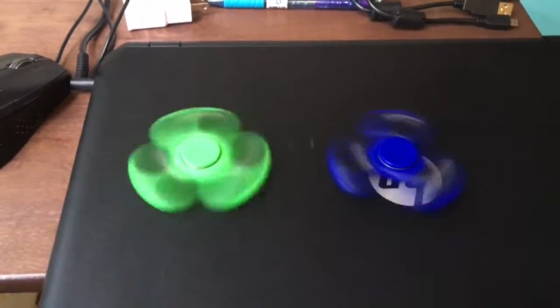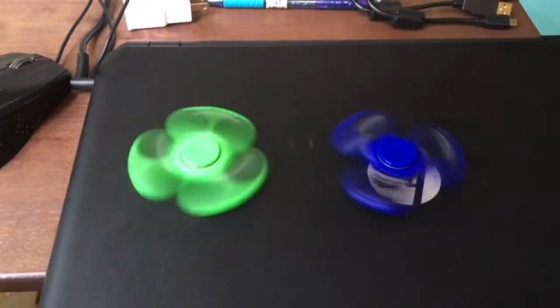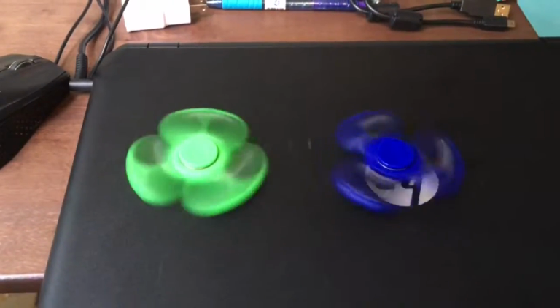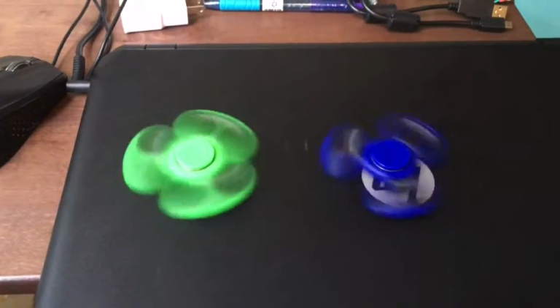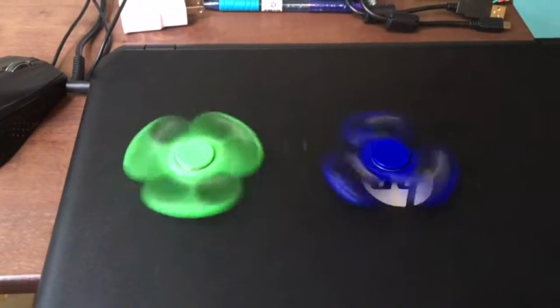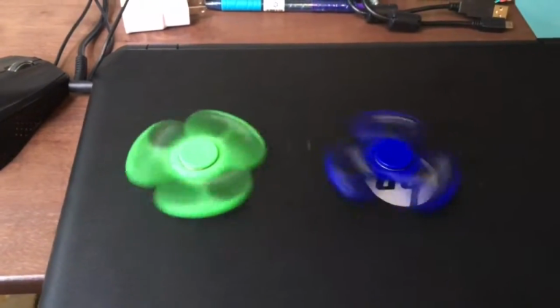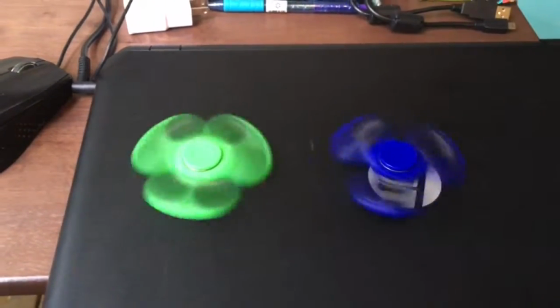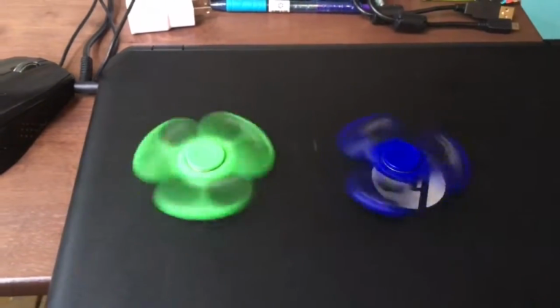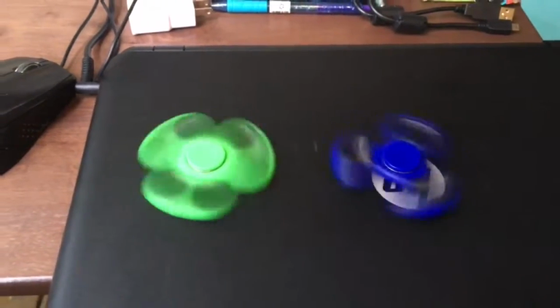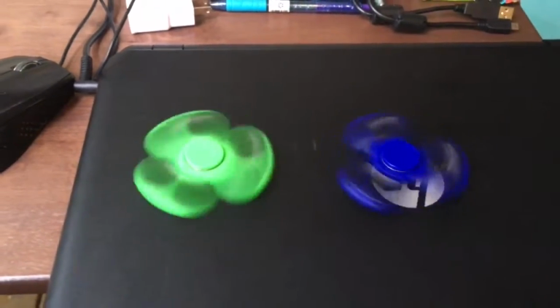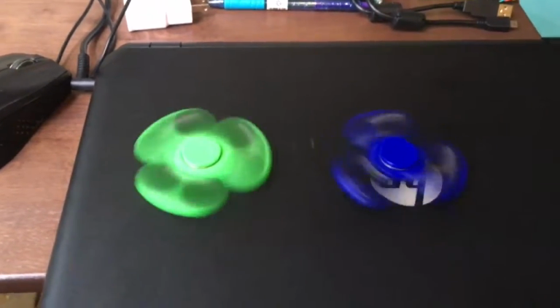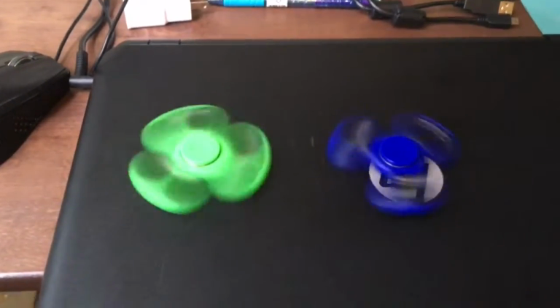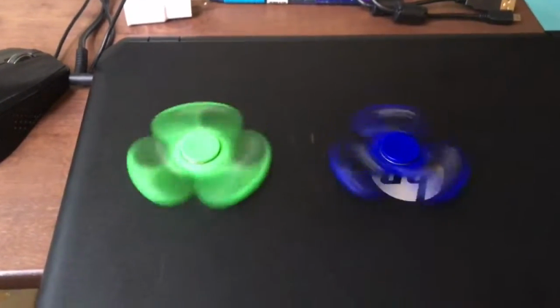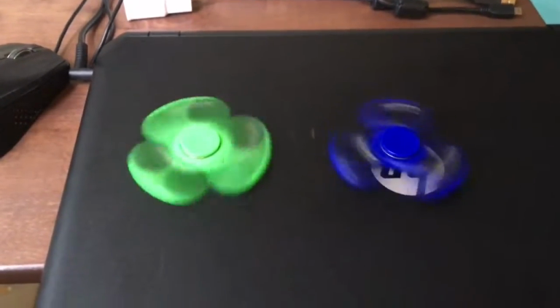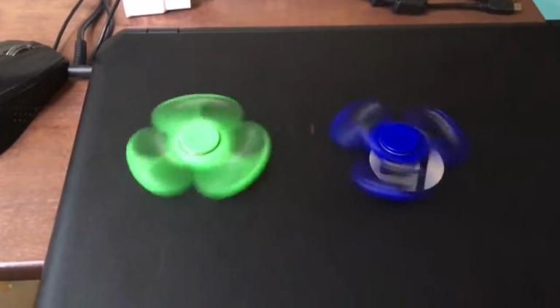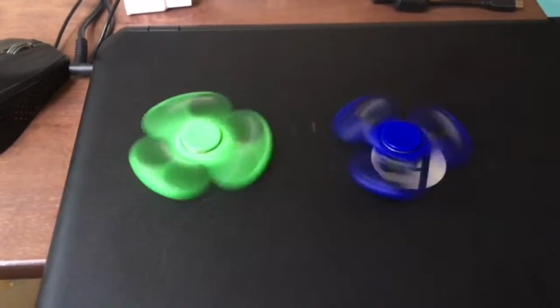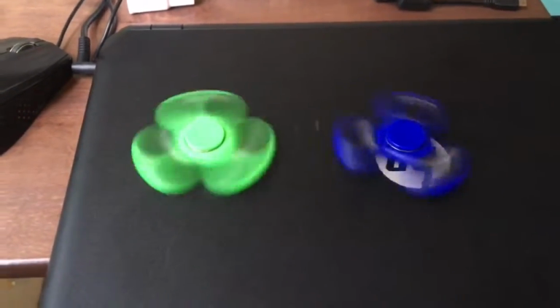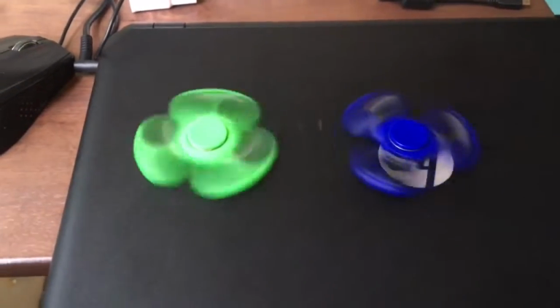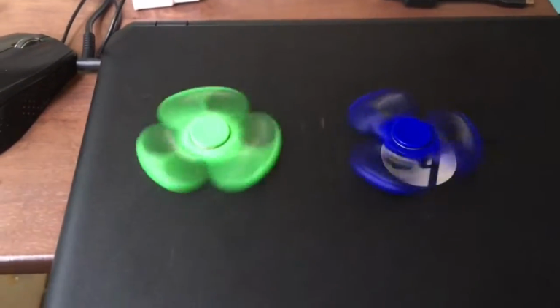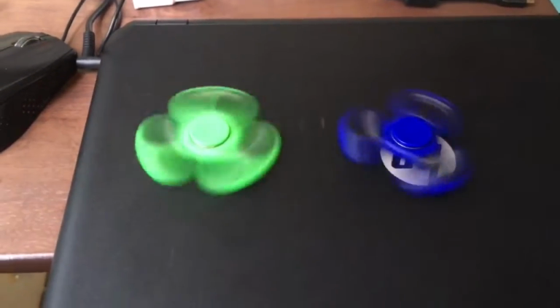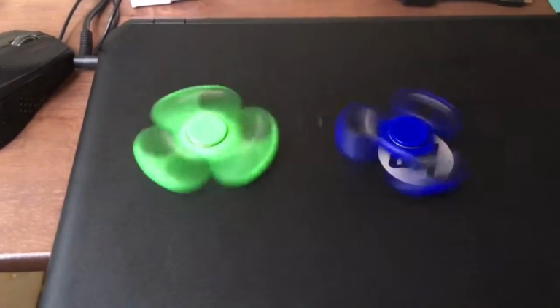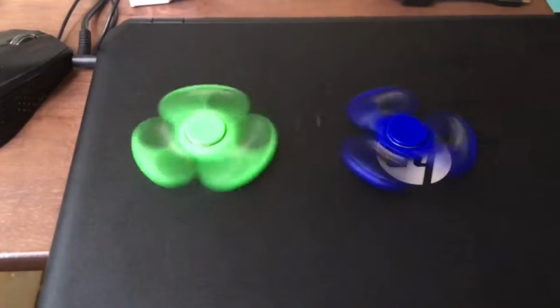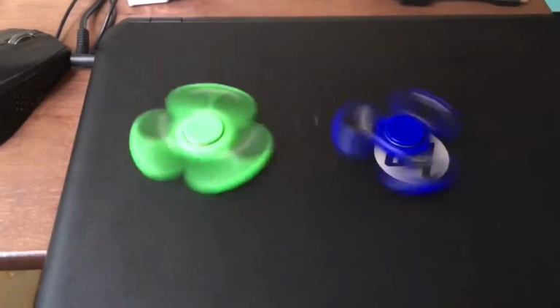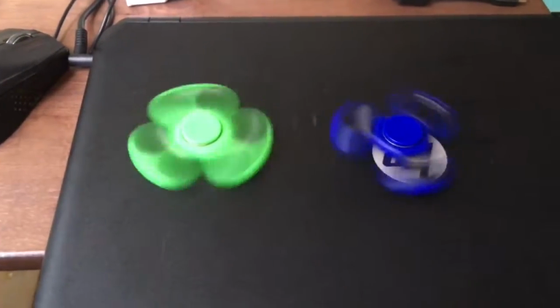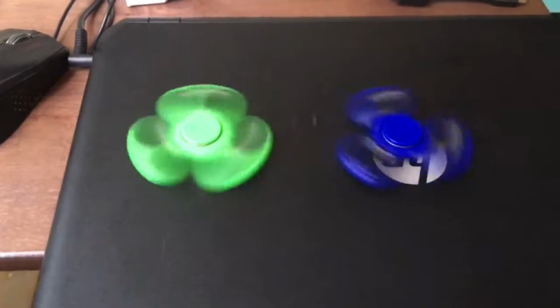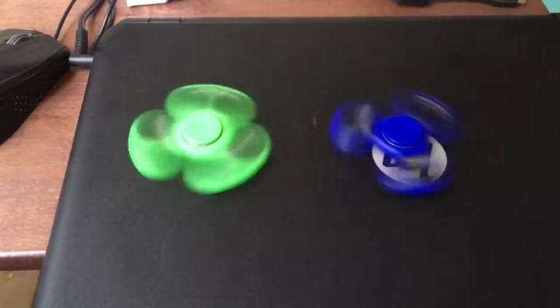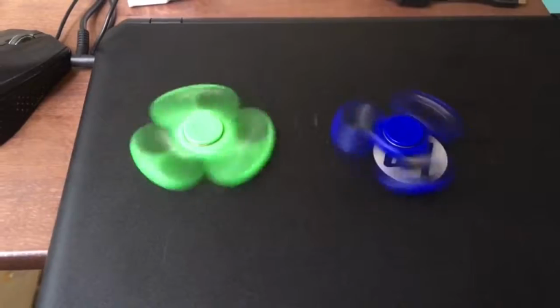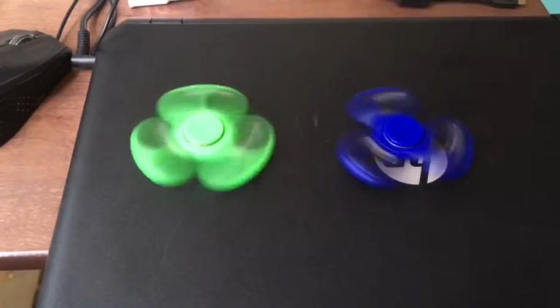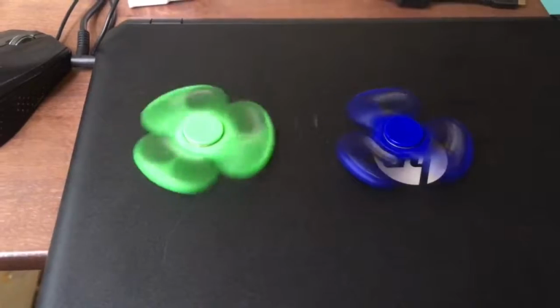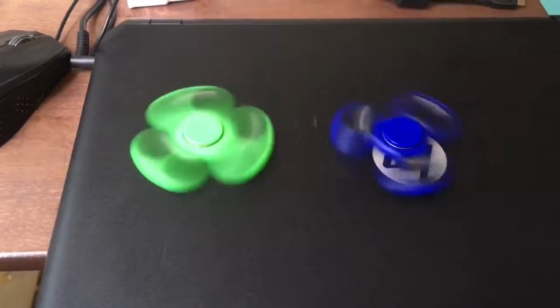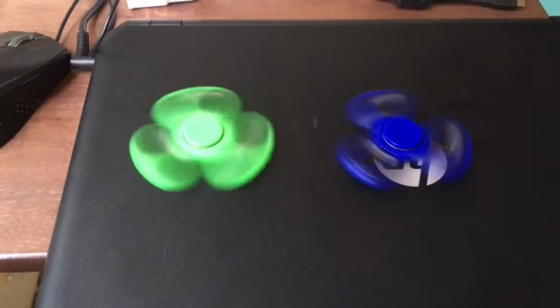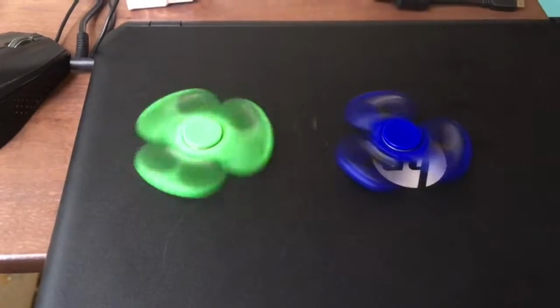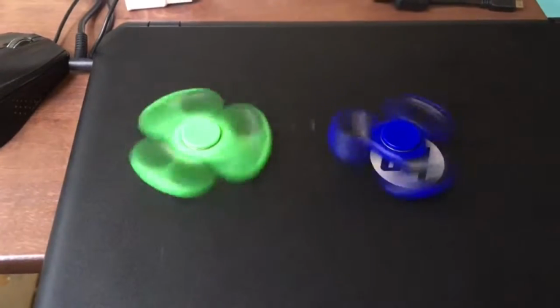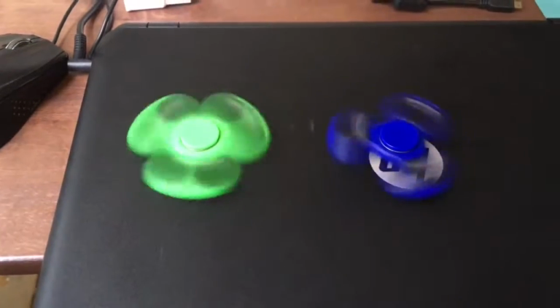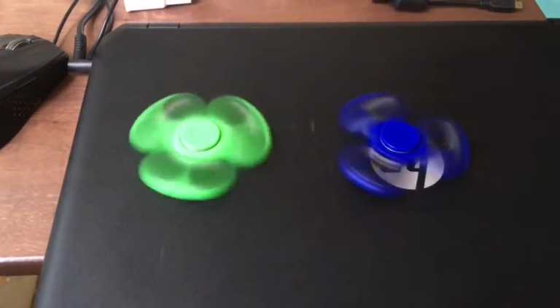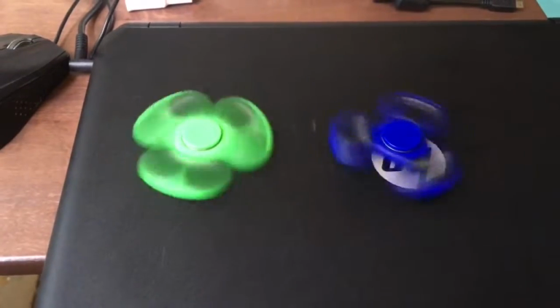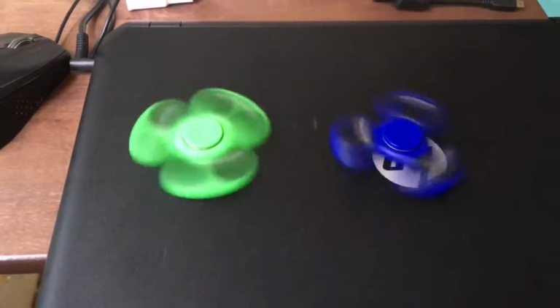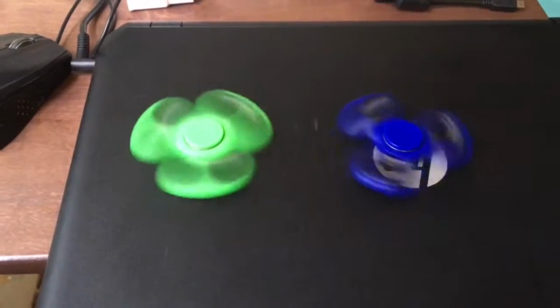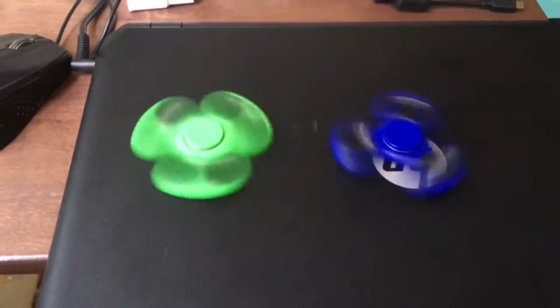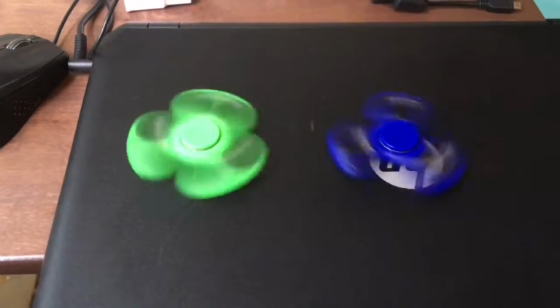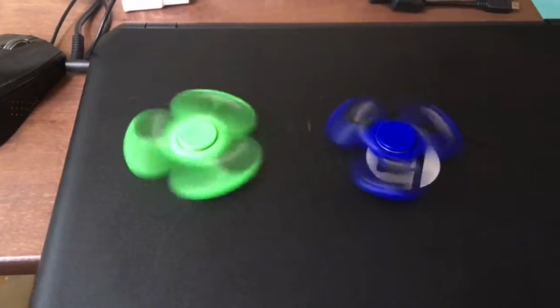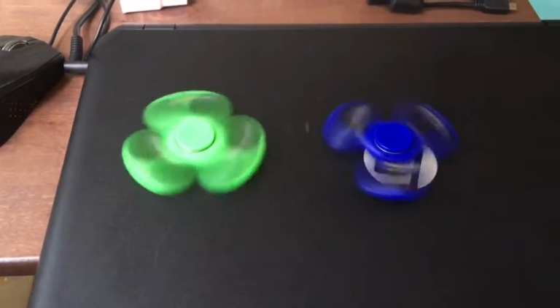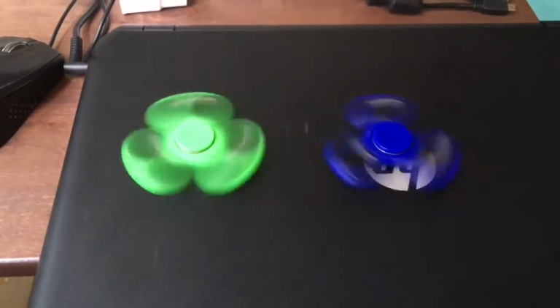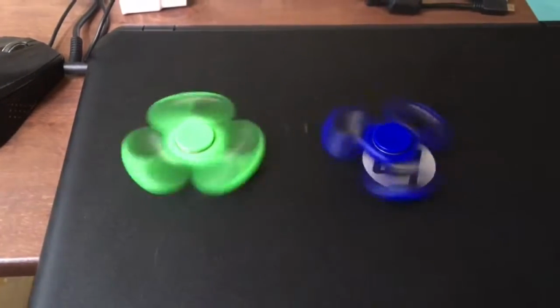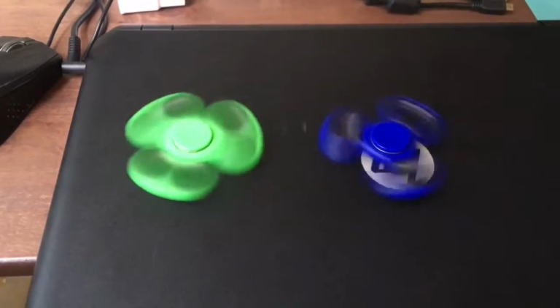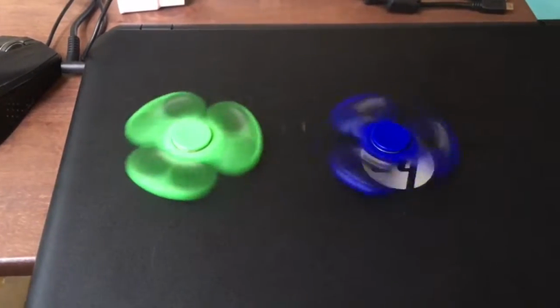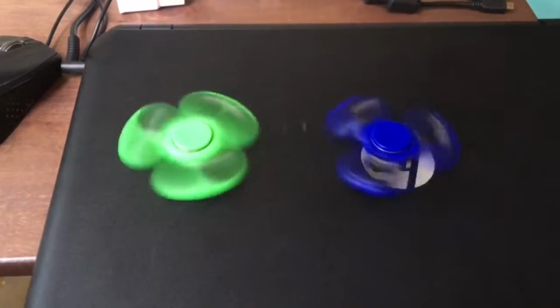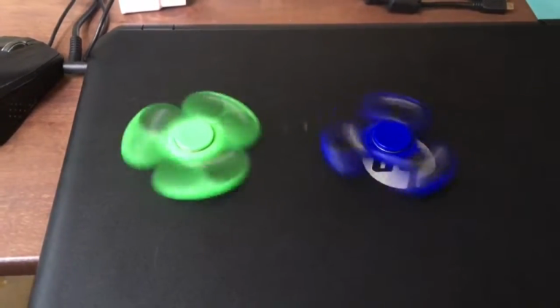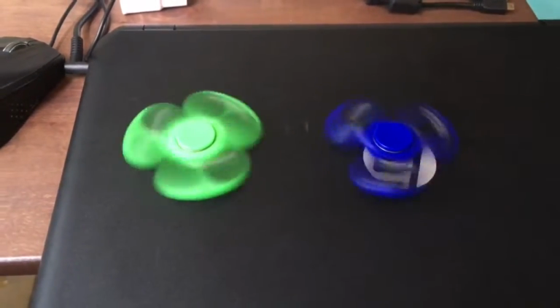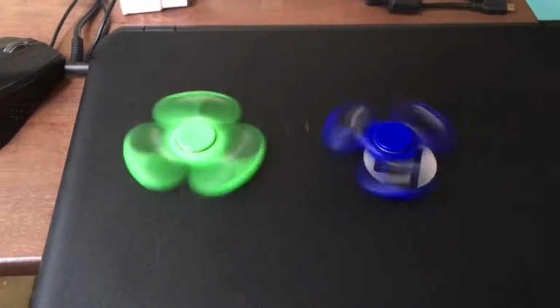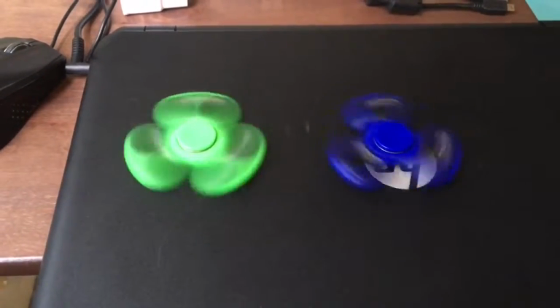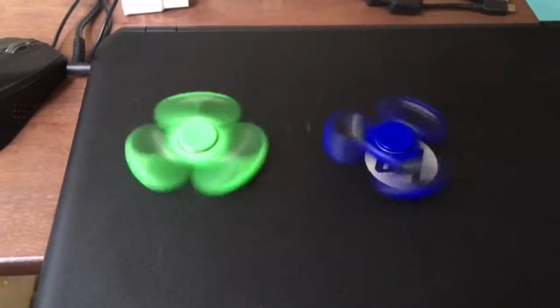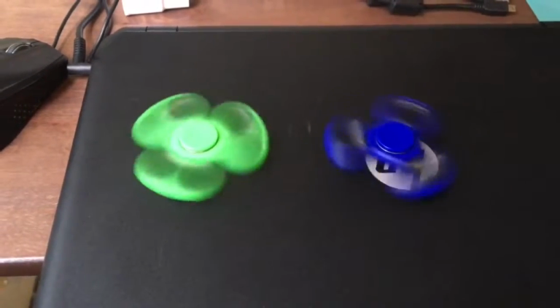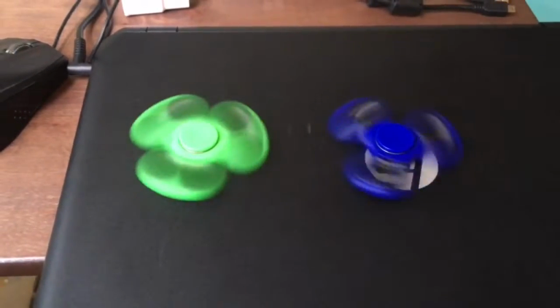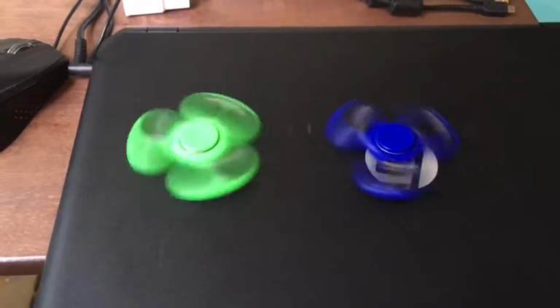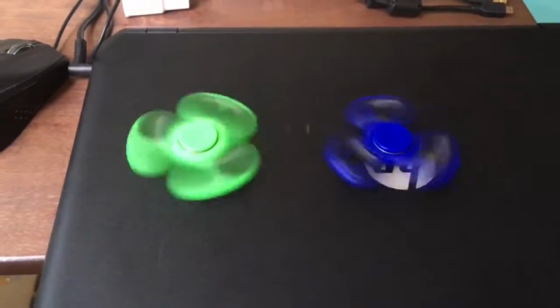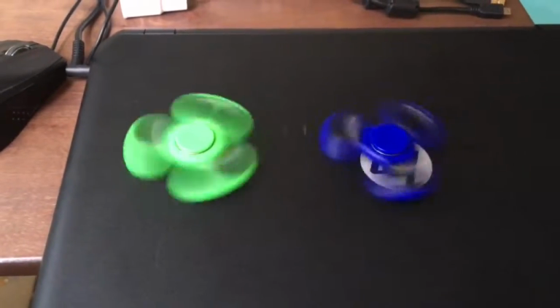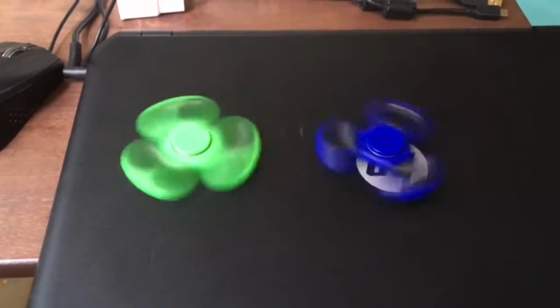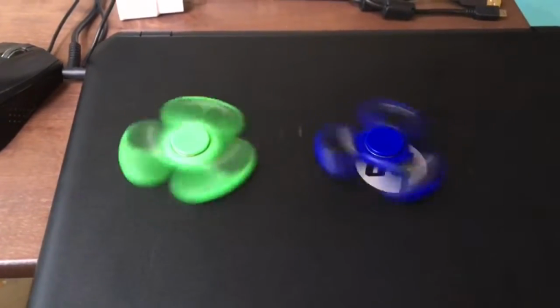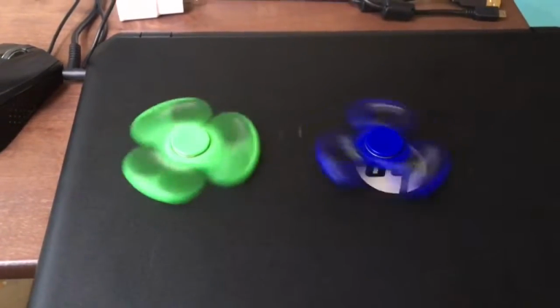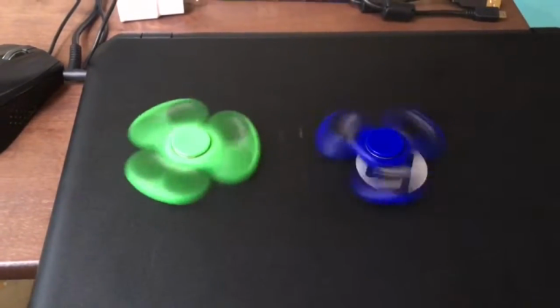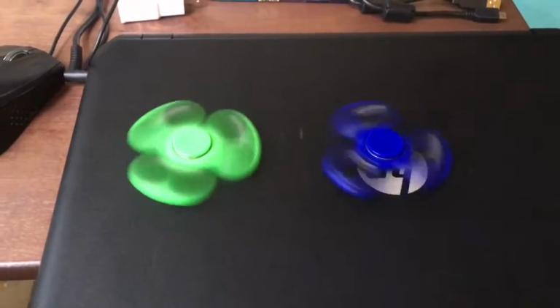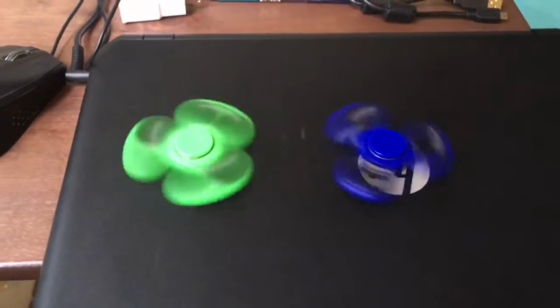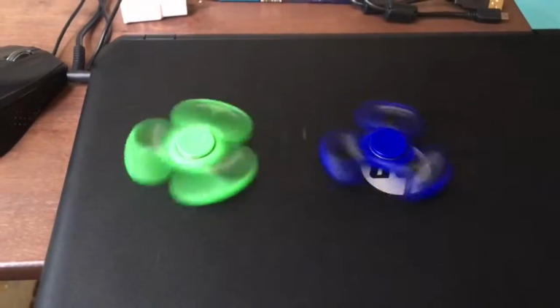It seems like they both spin pretty fast. I like the green color better — that's my favorite color.